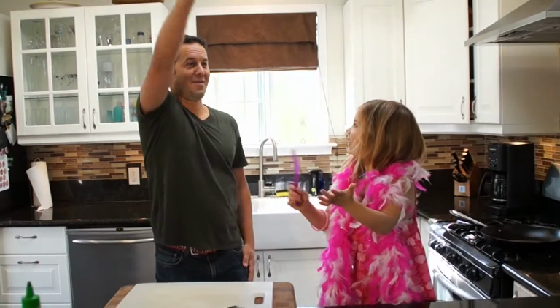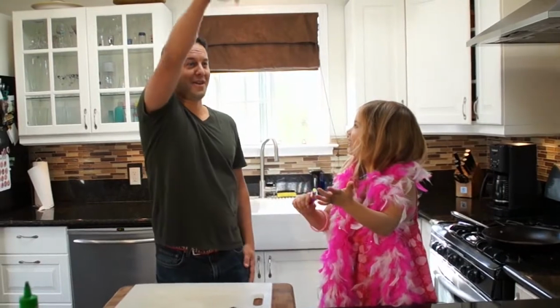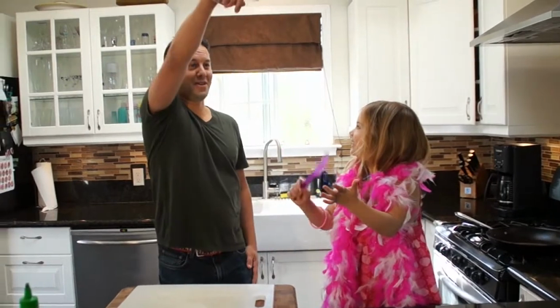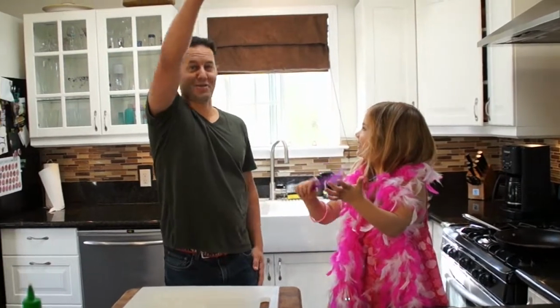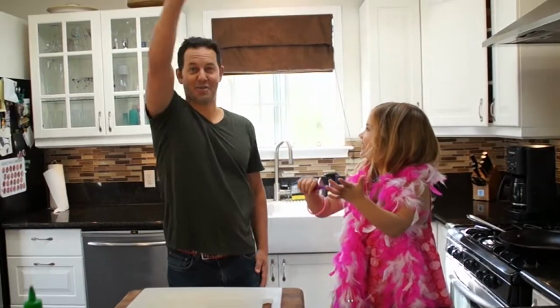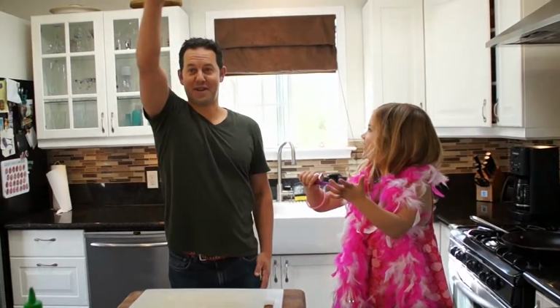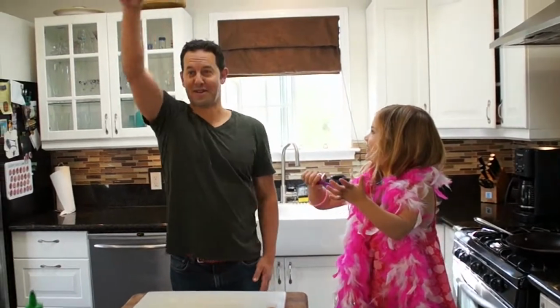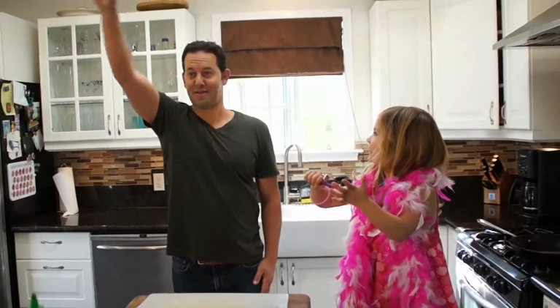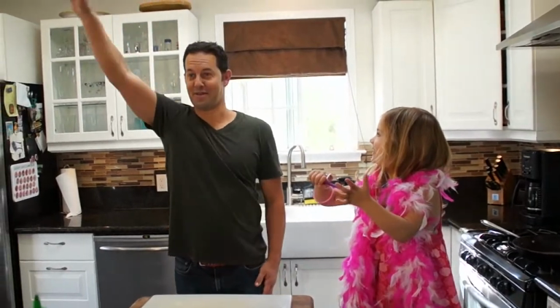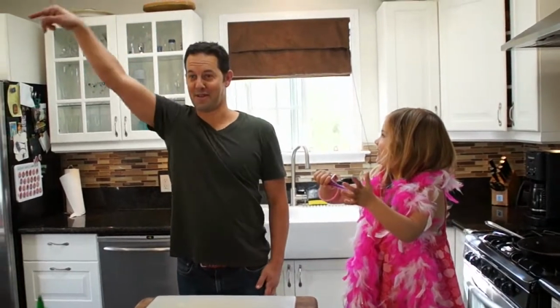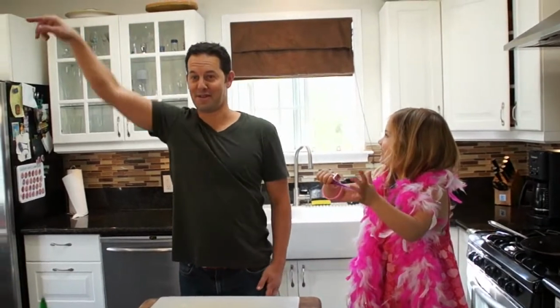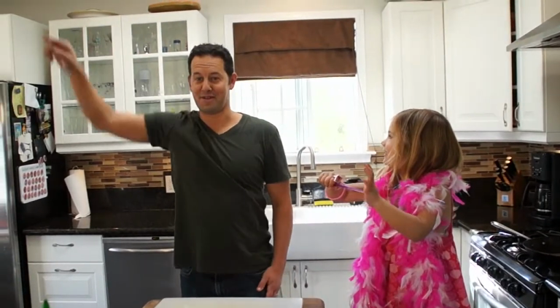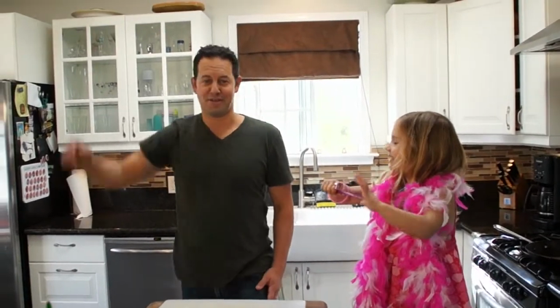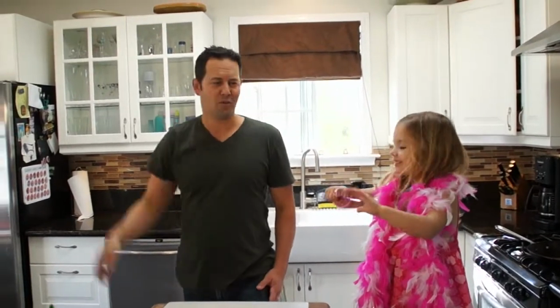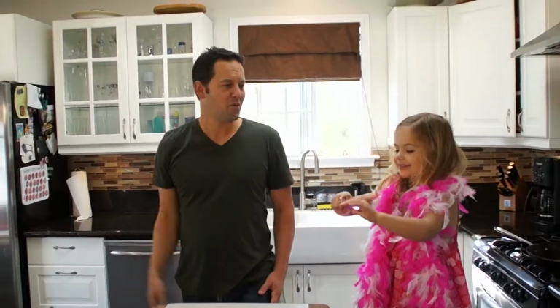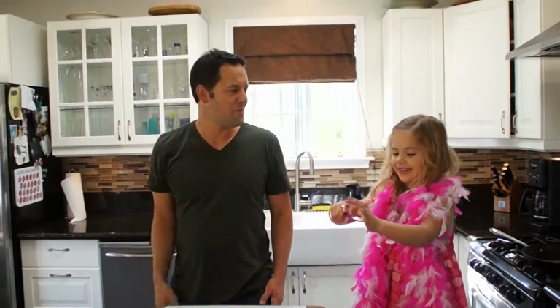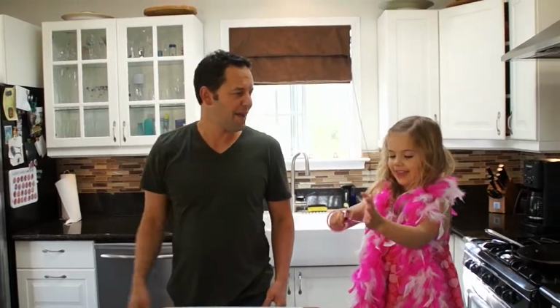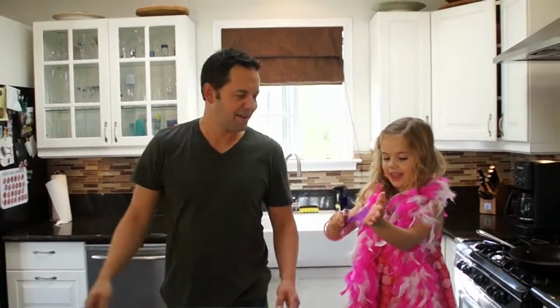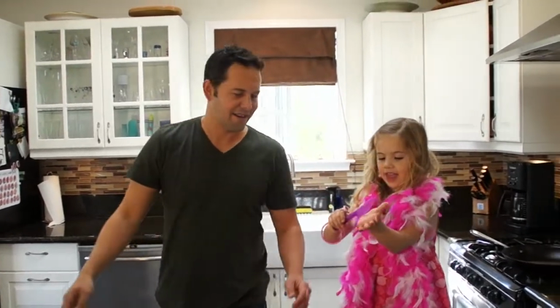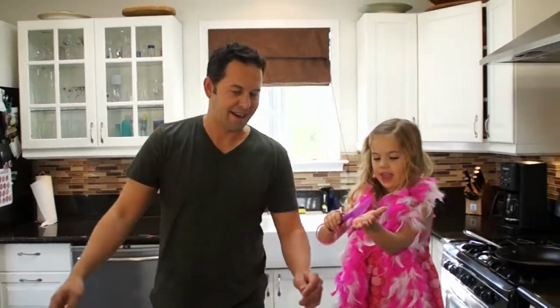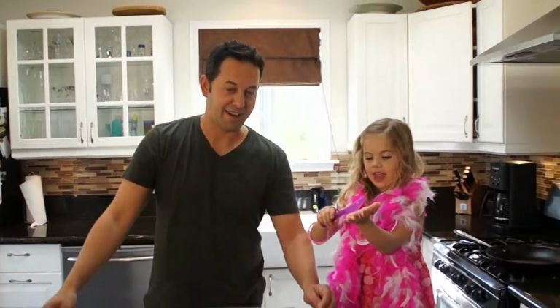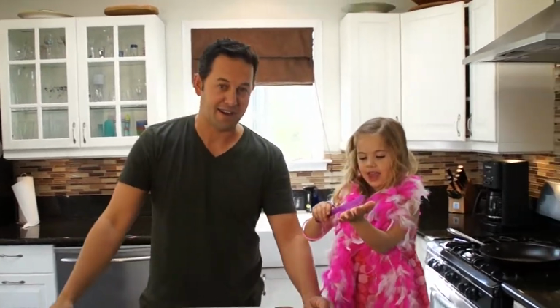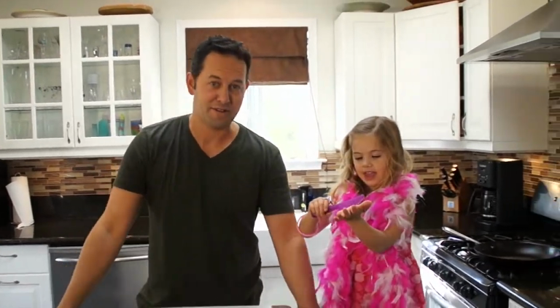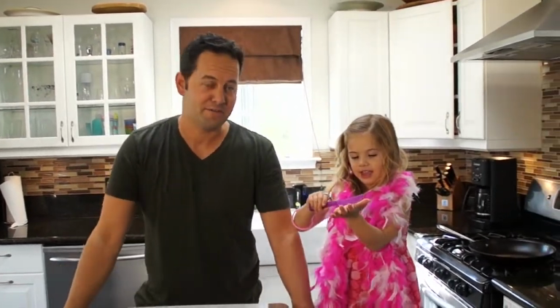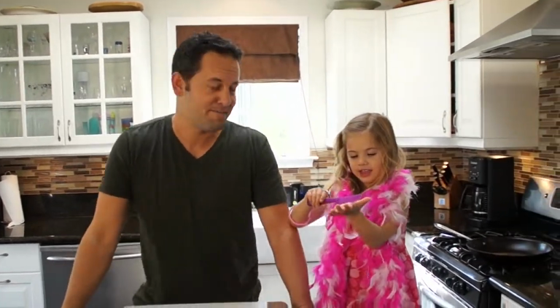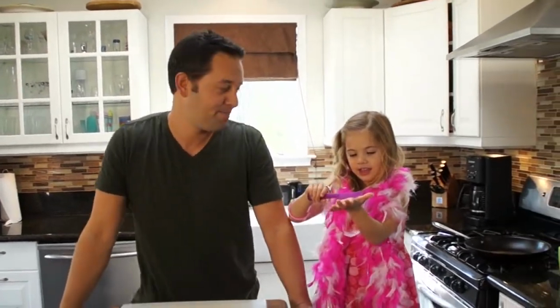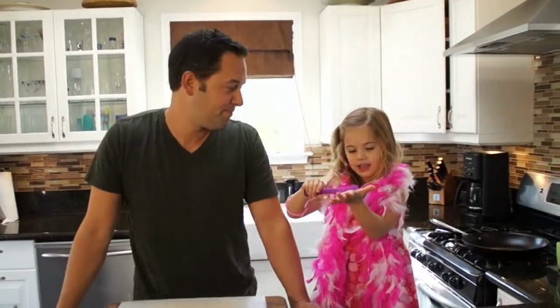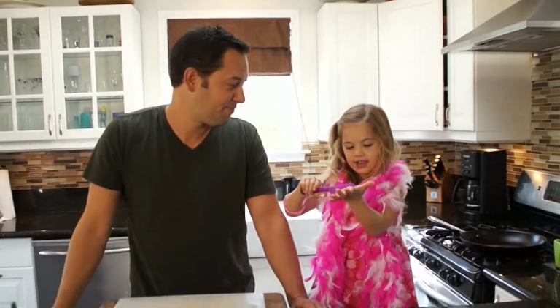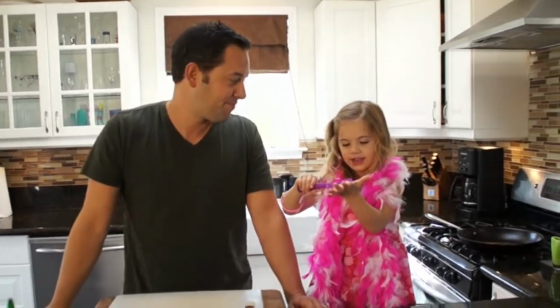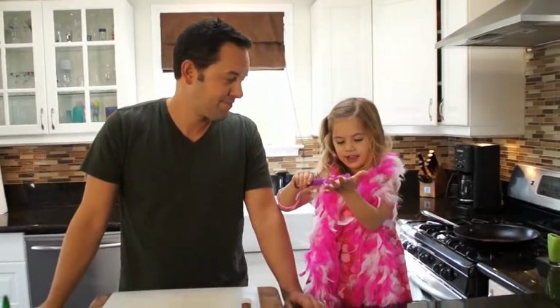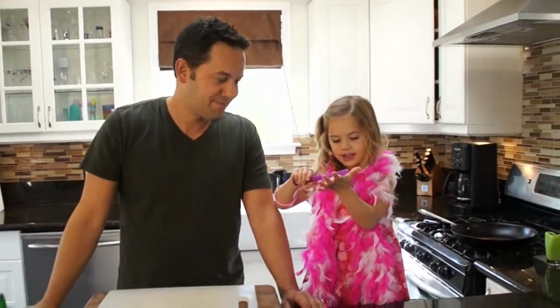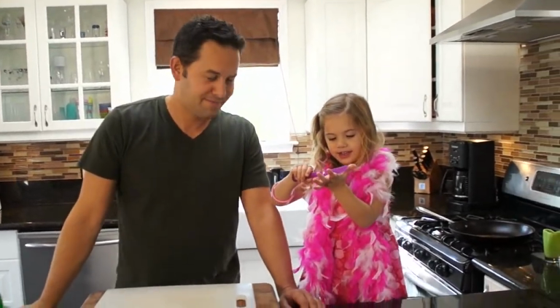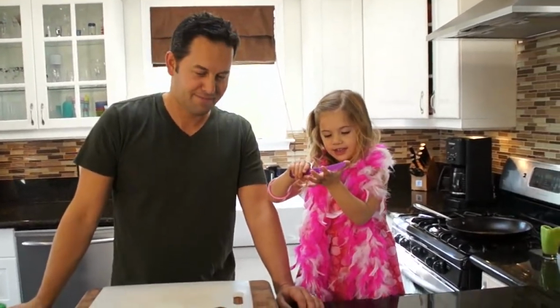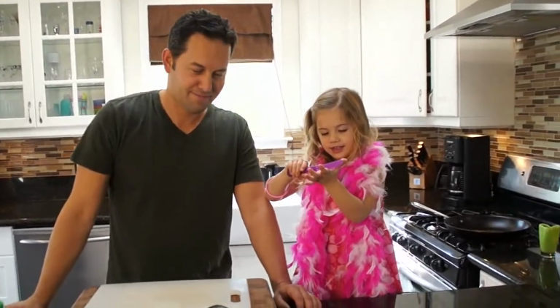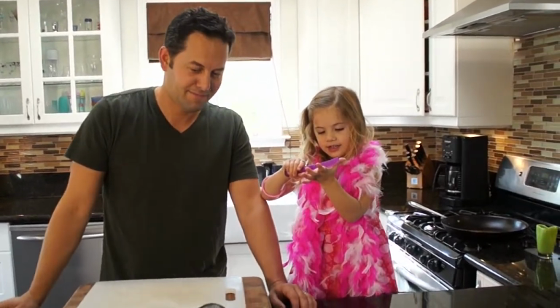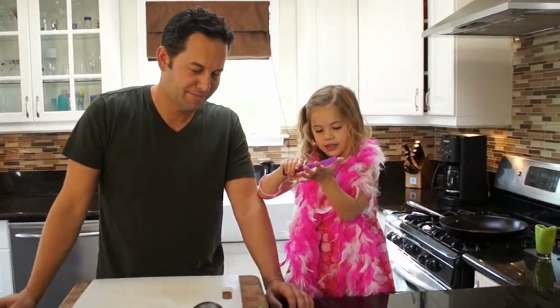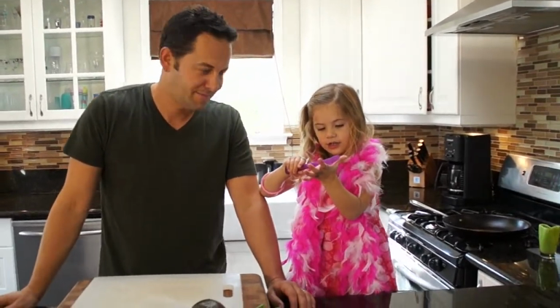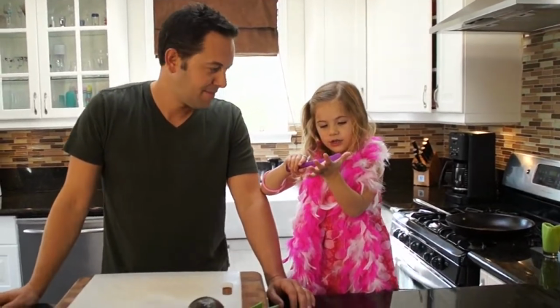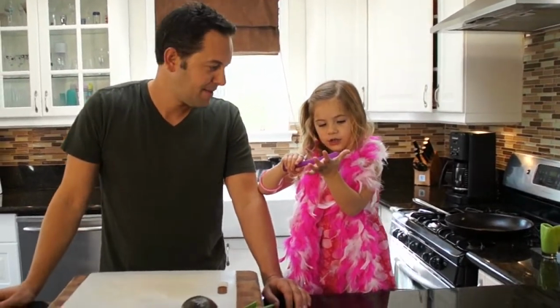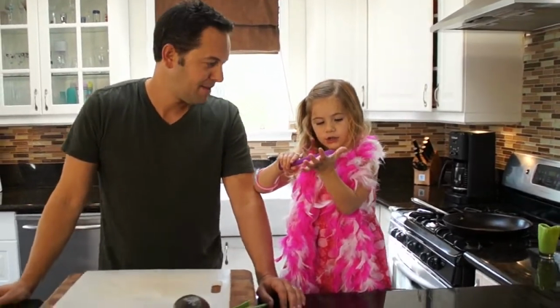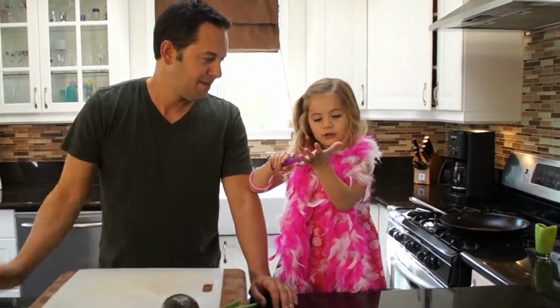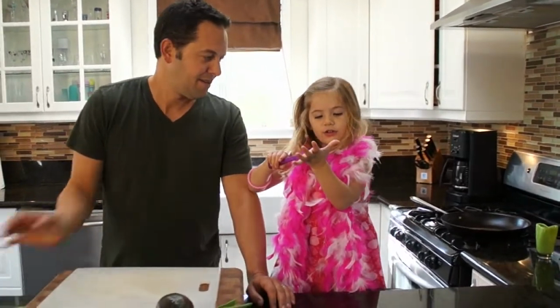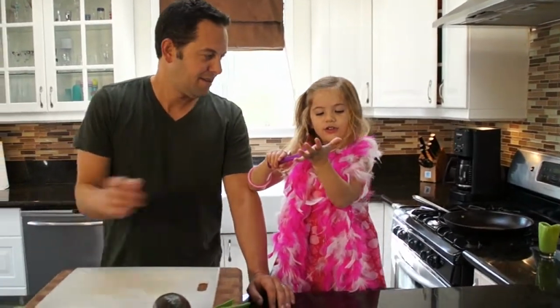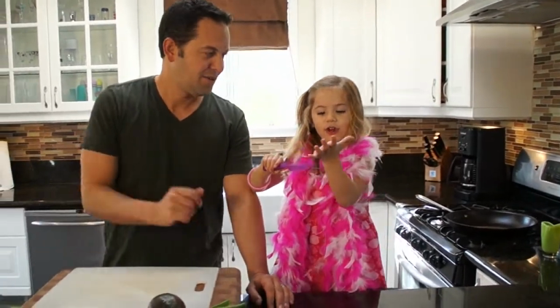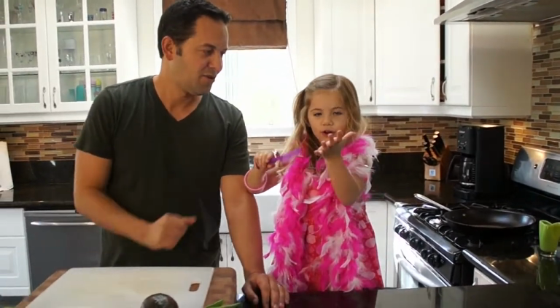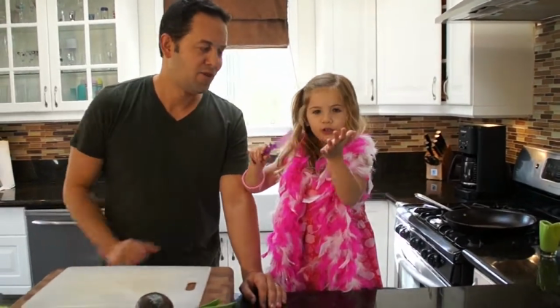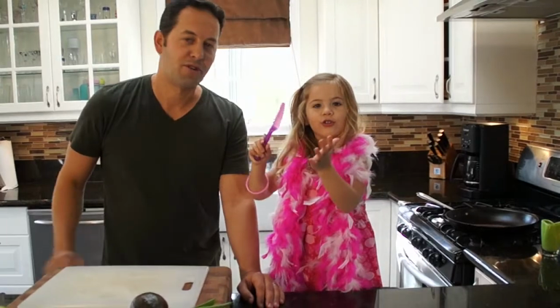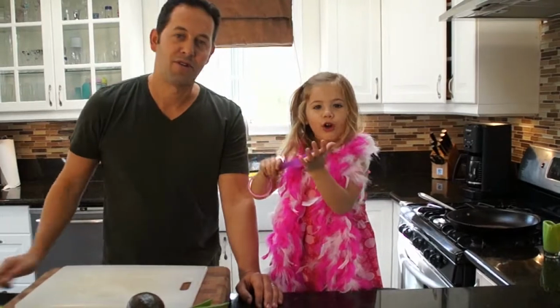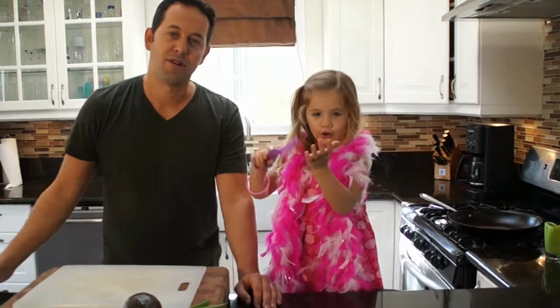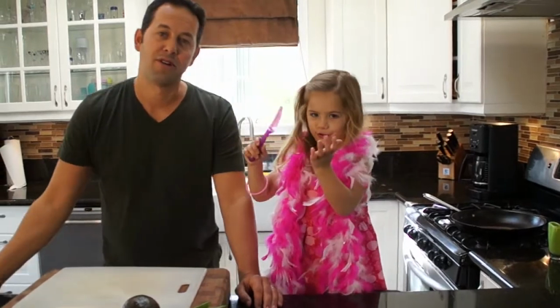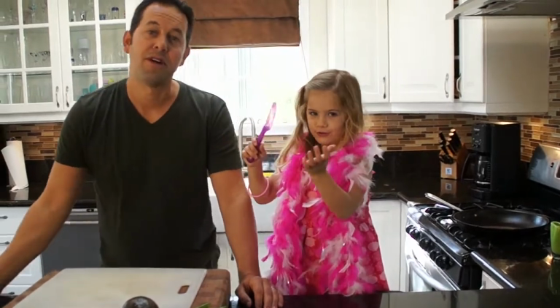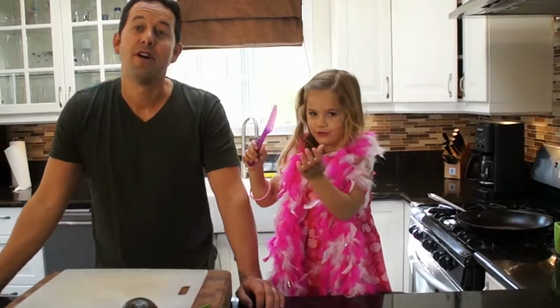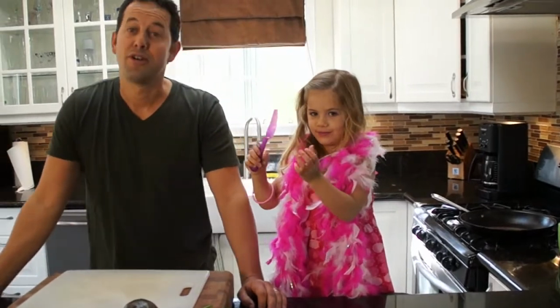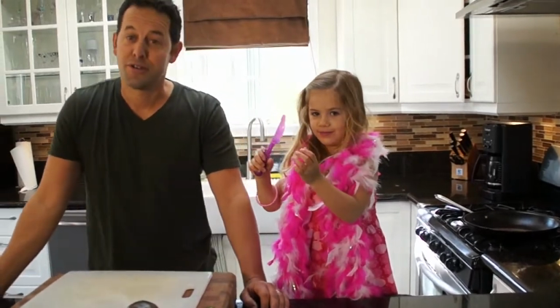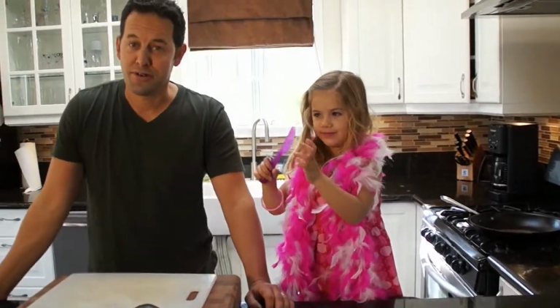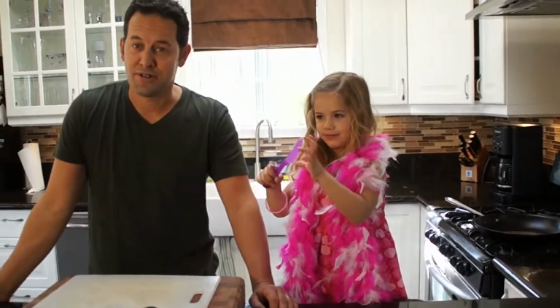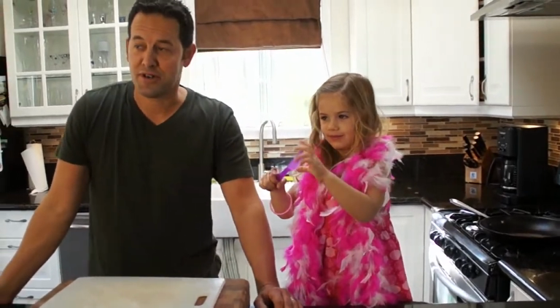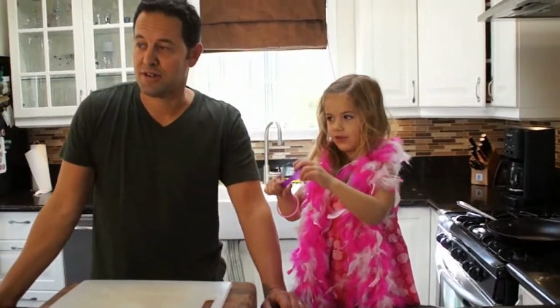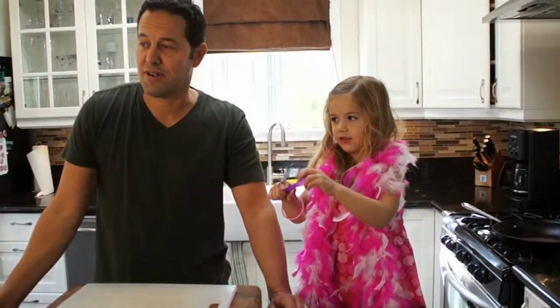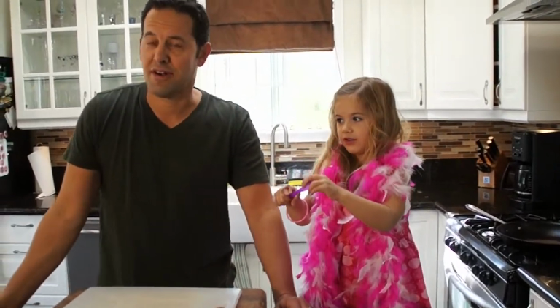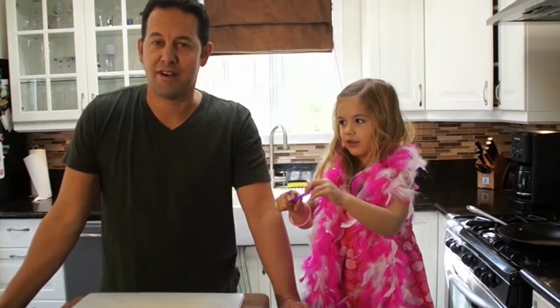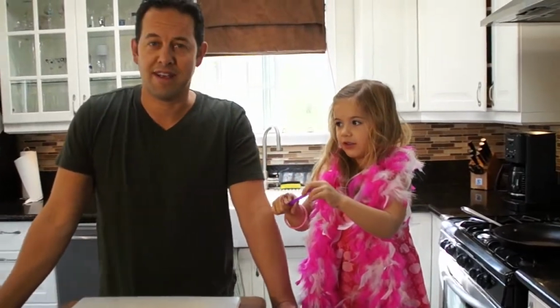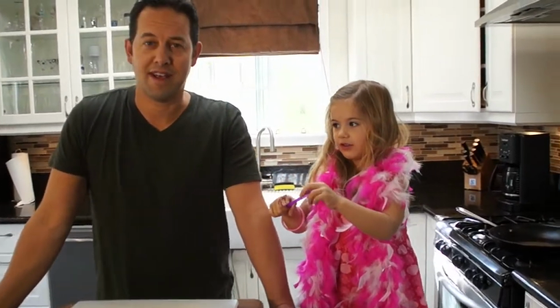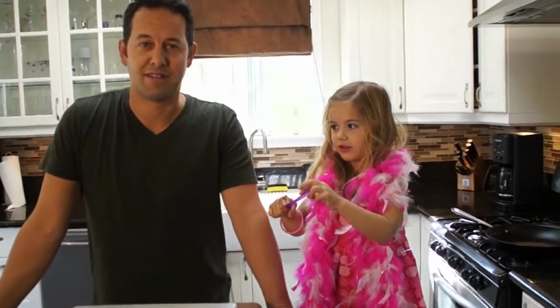Thank you, thank you, thank you. What are we making today, Kyler? Tuna tartare. Tuna tartare, yes.